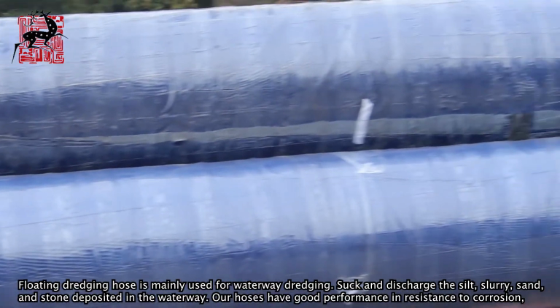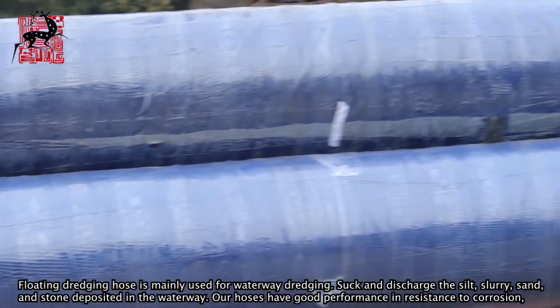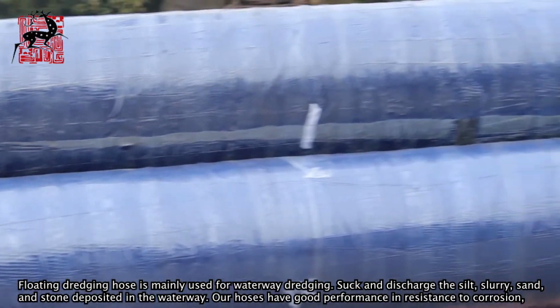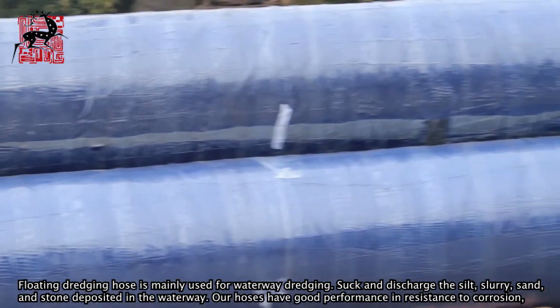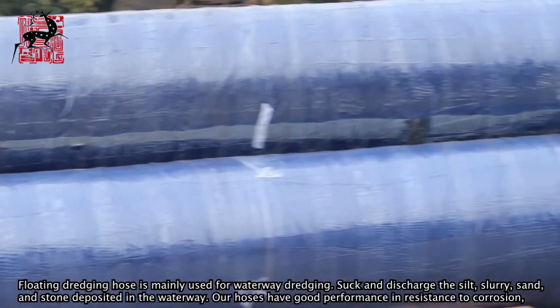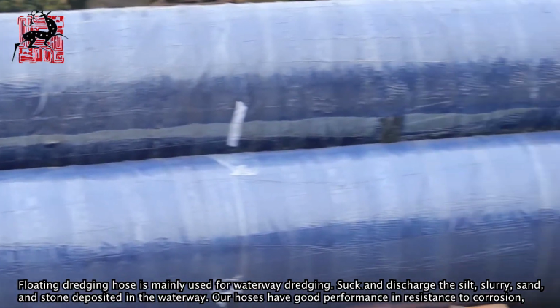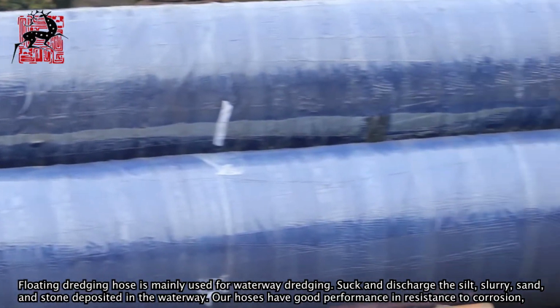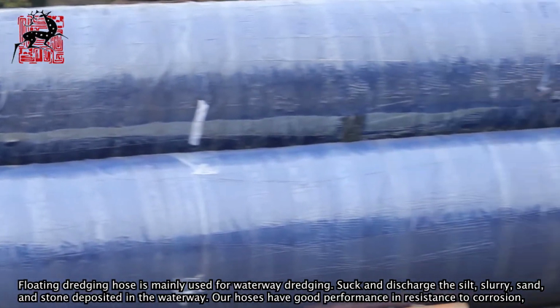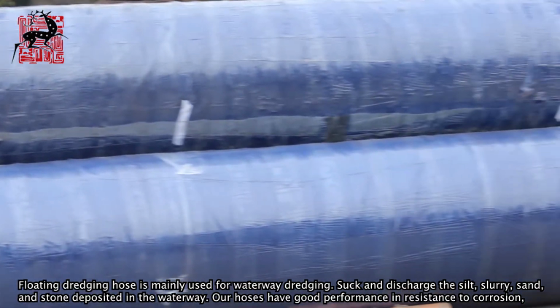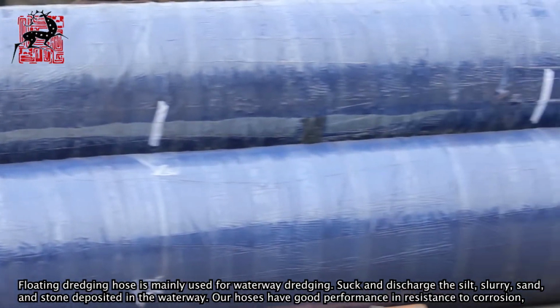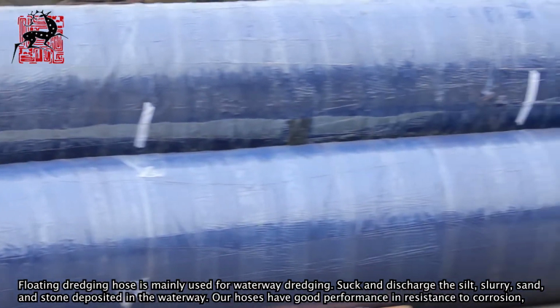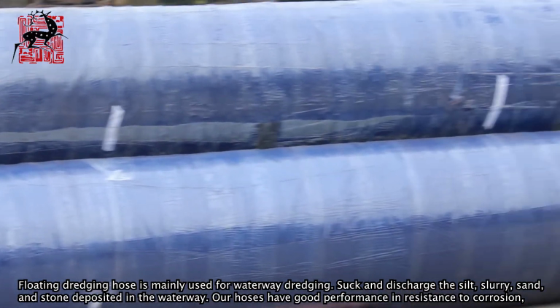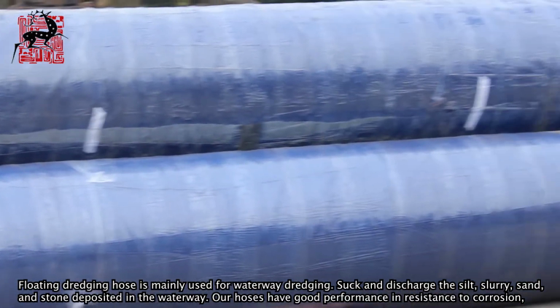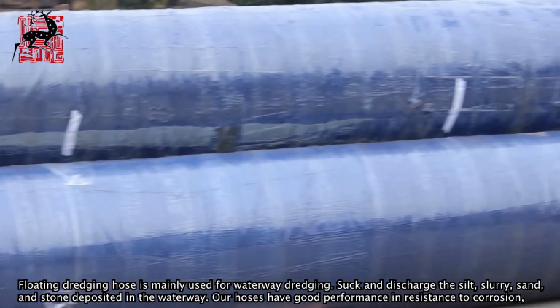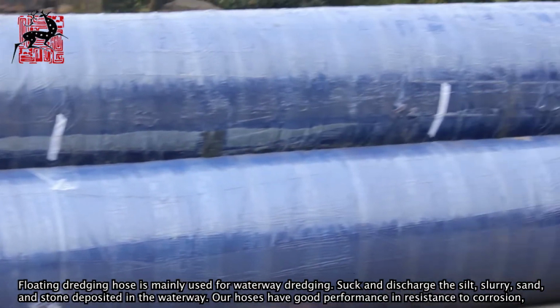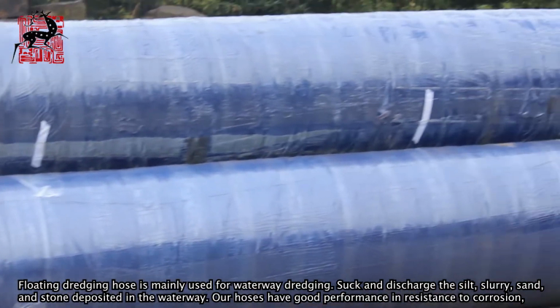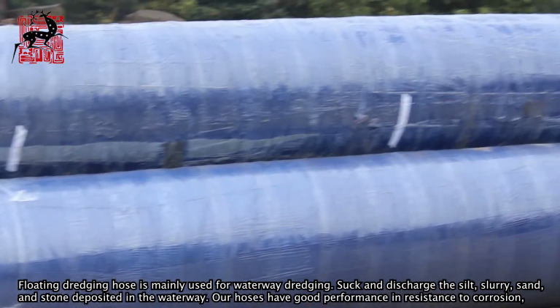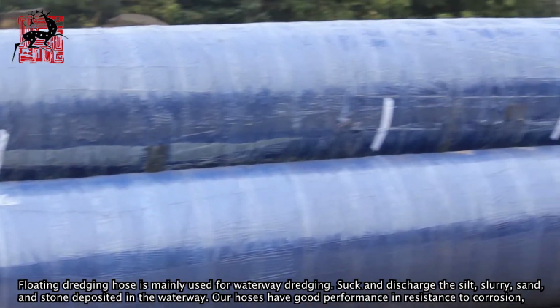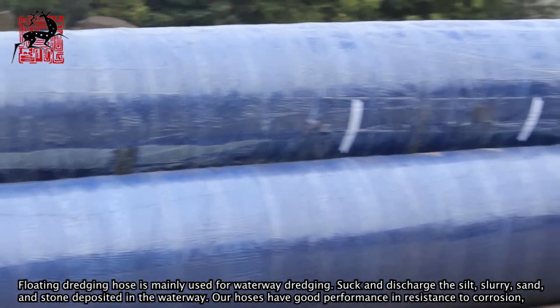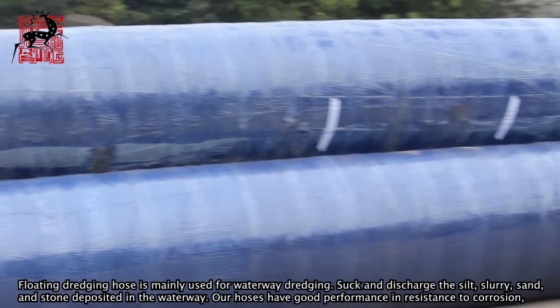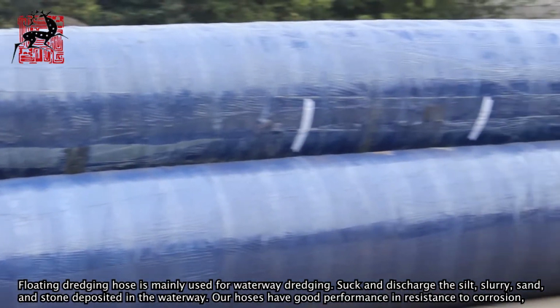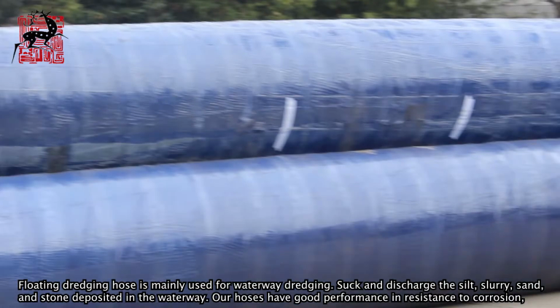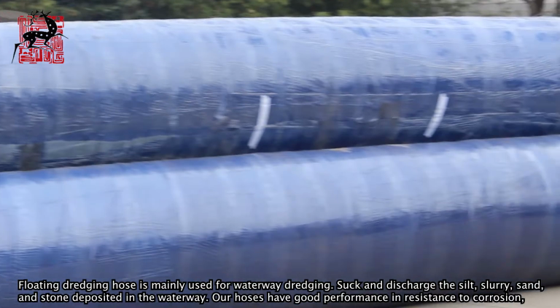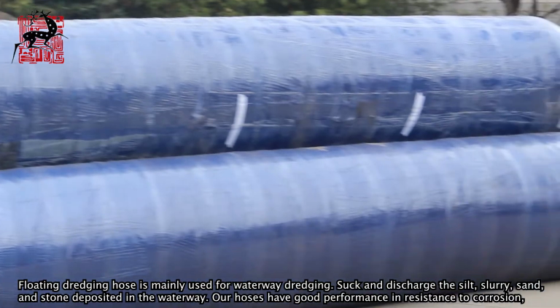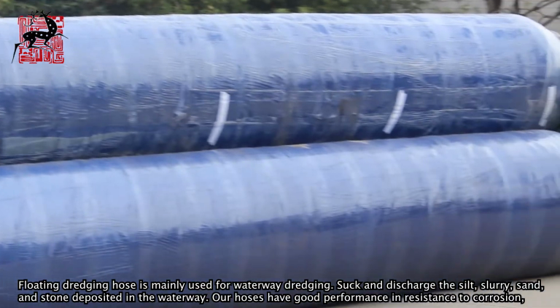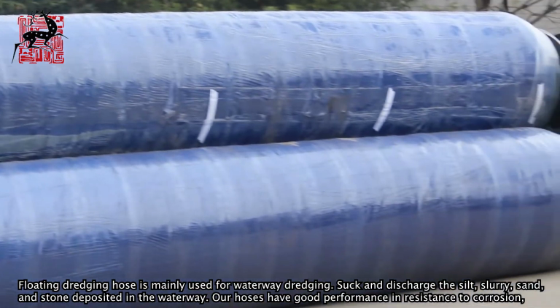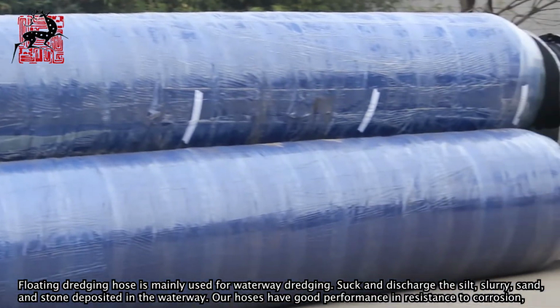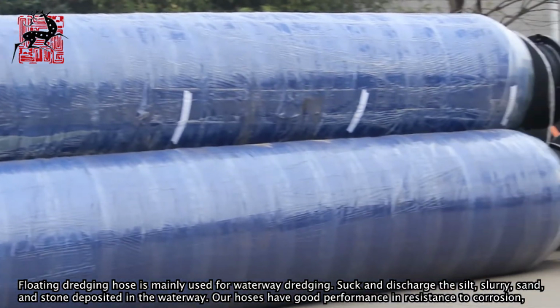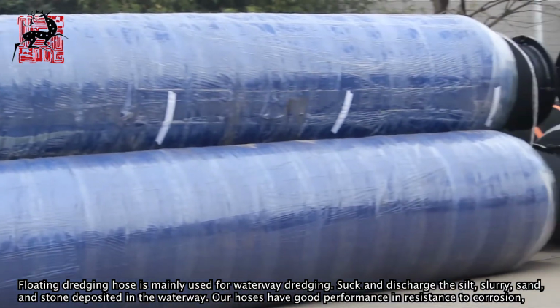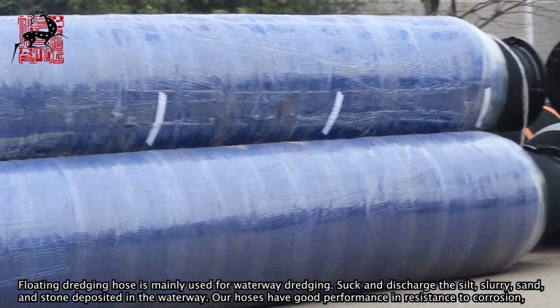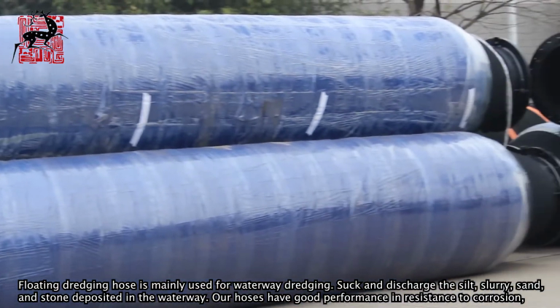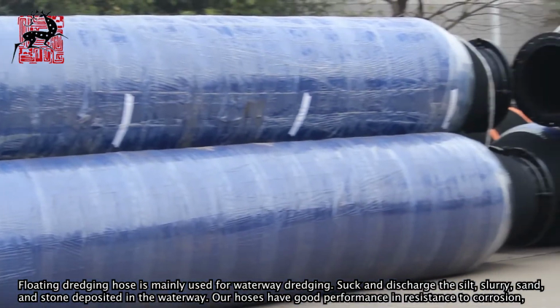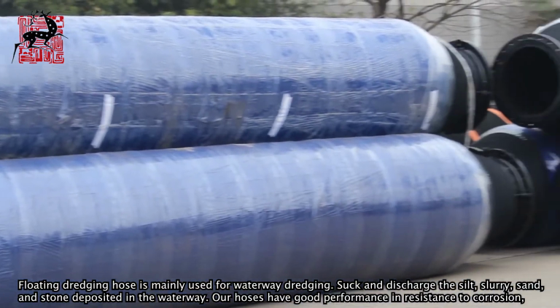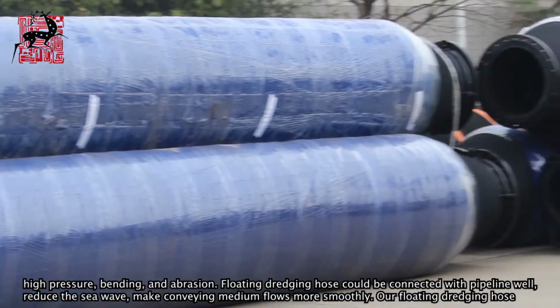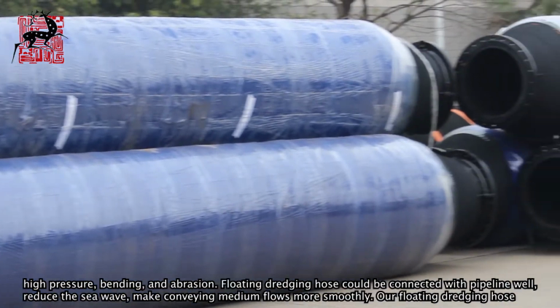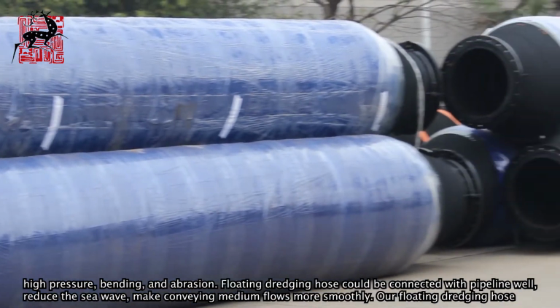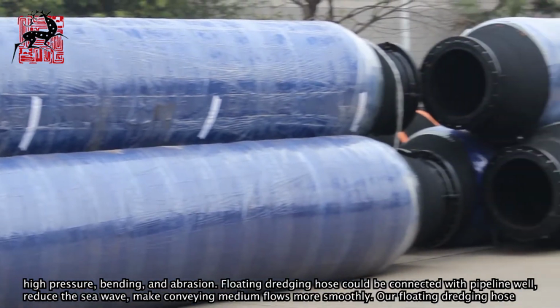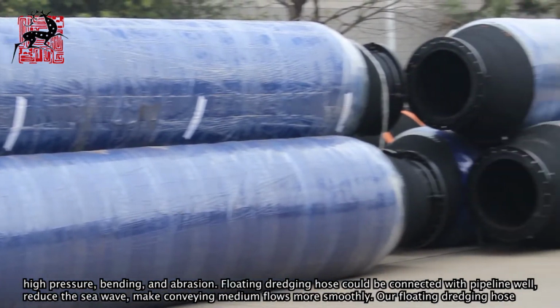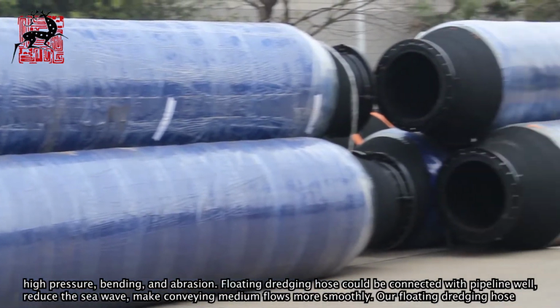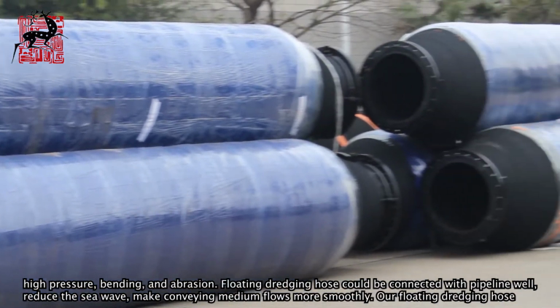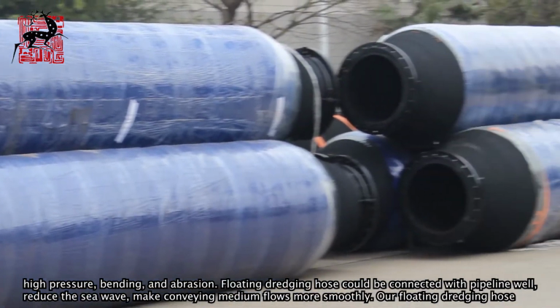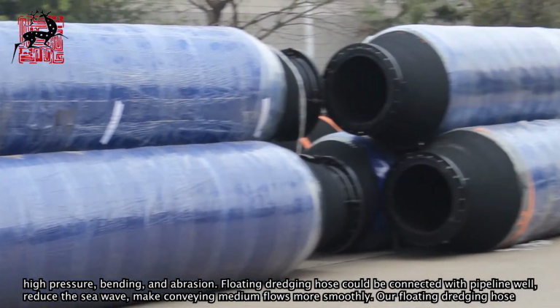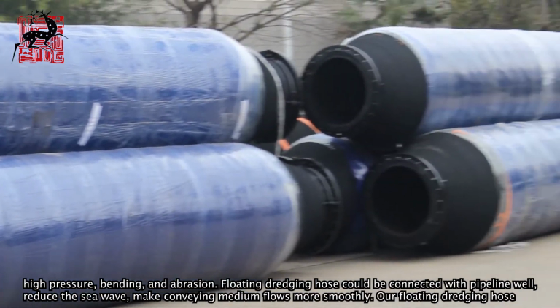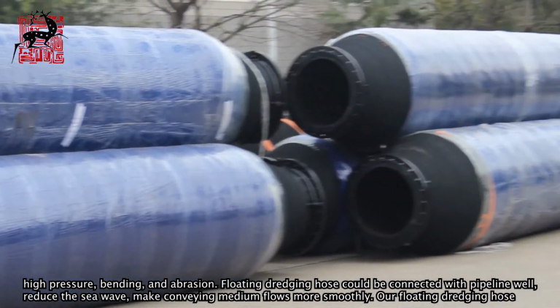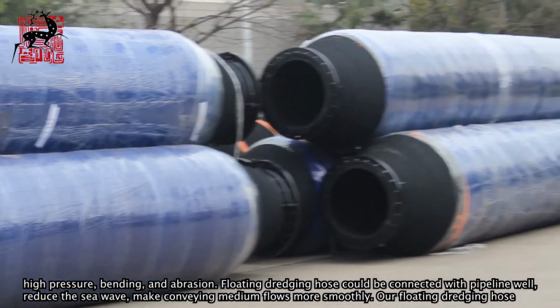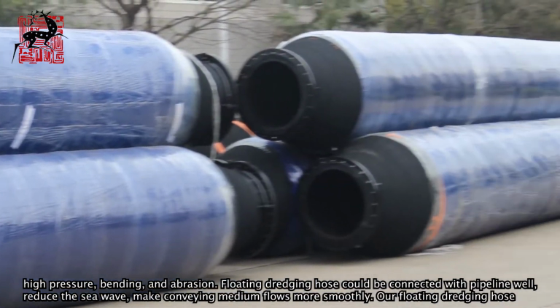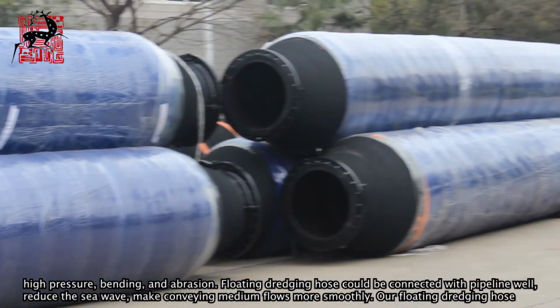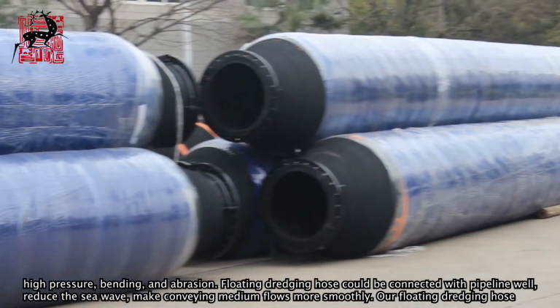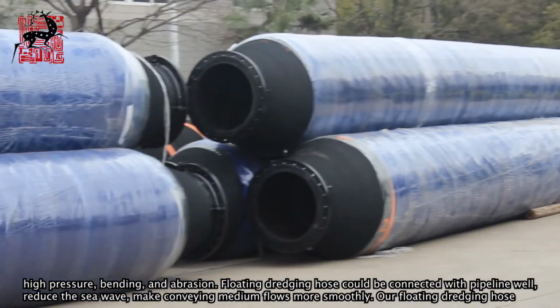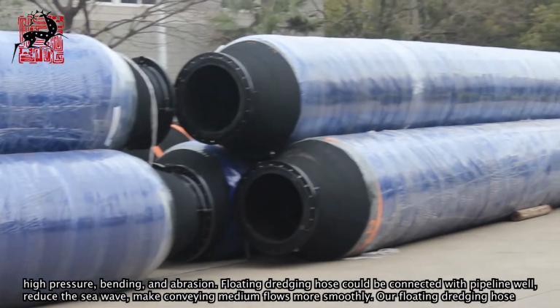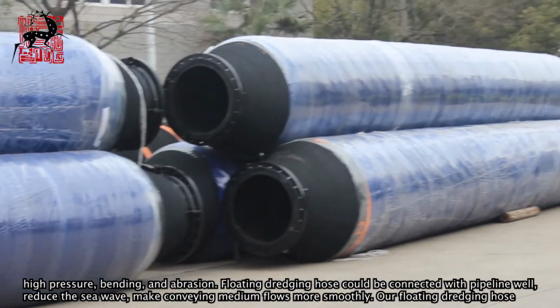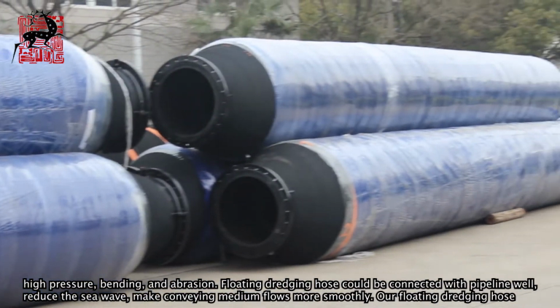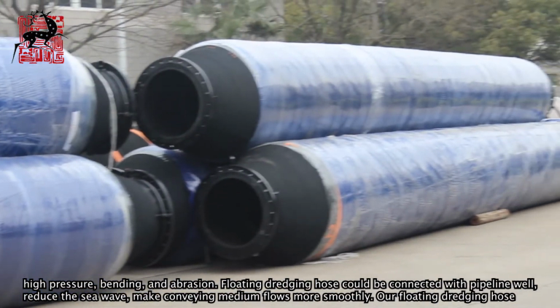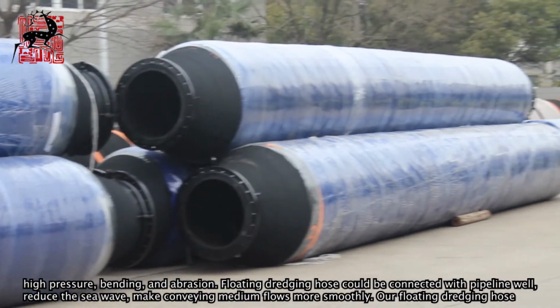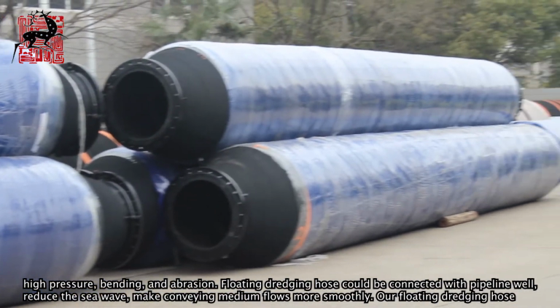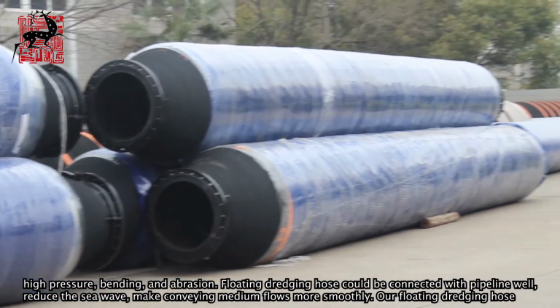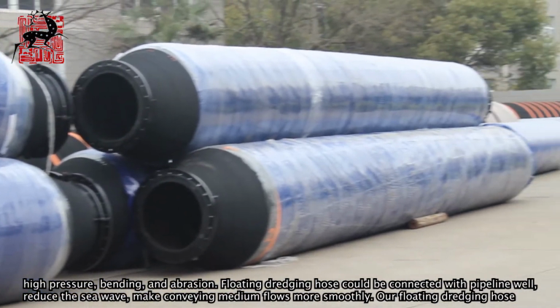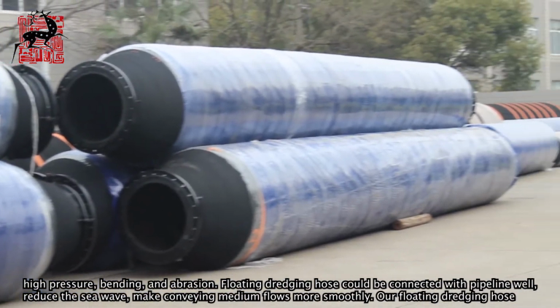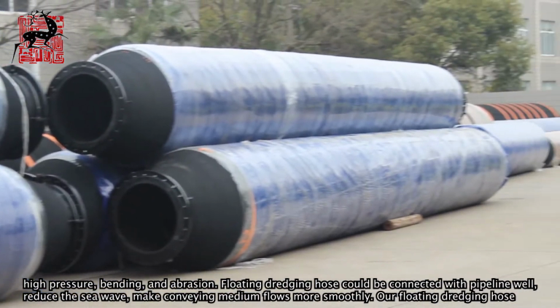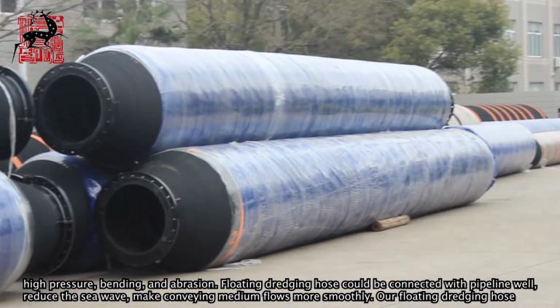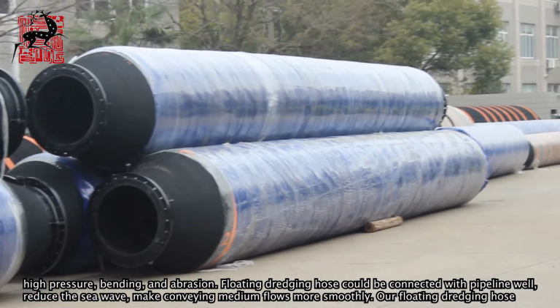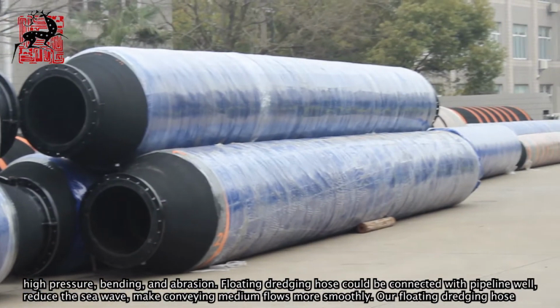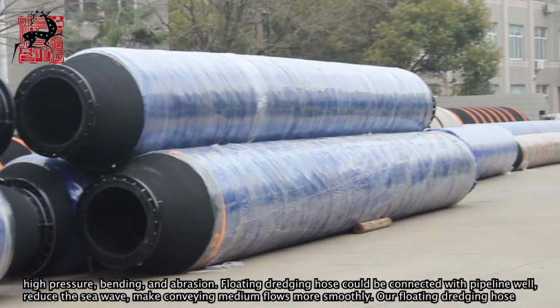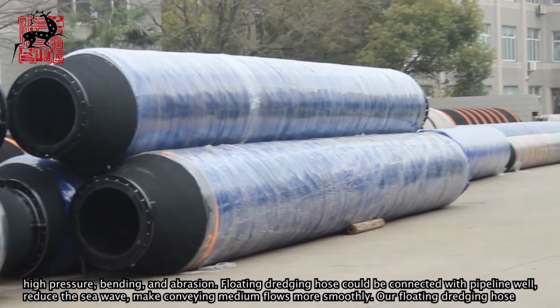Our hoses have good performance in resistance to corrosion, high pressure, bending, and abrasion.